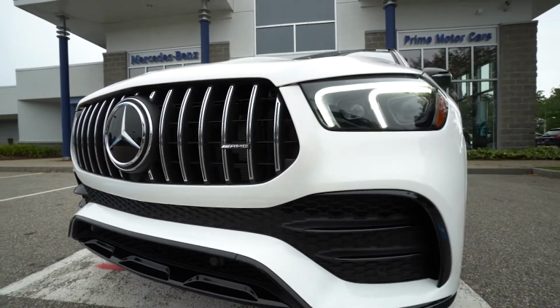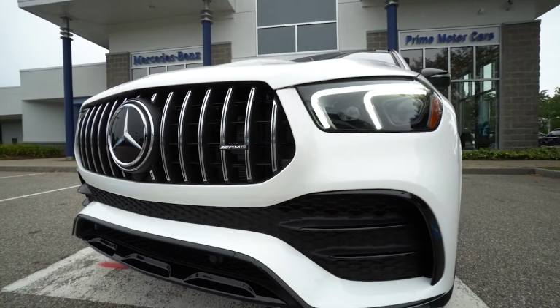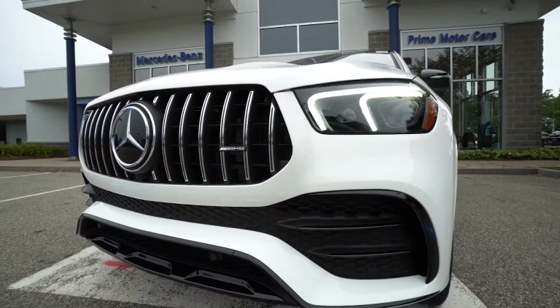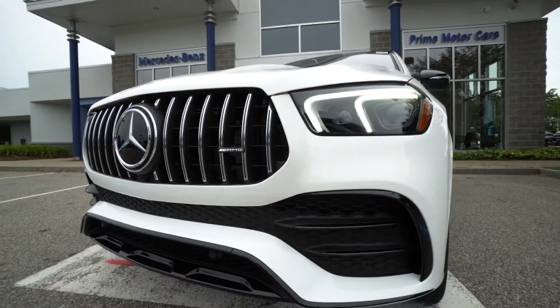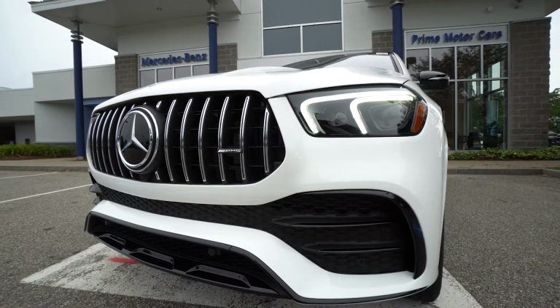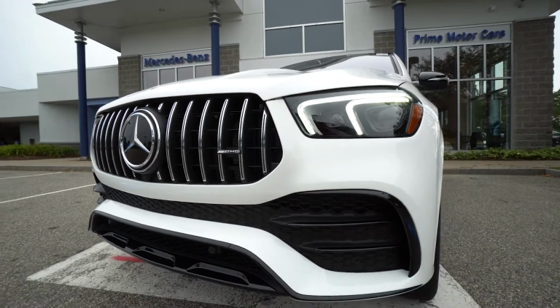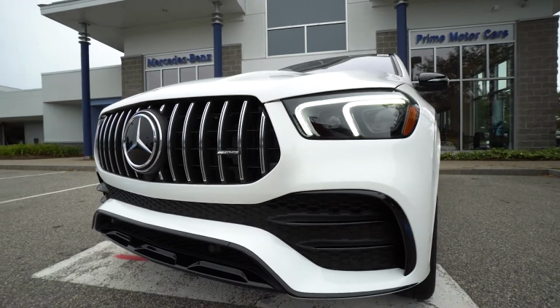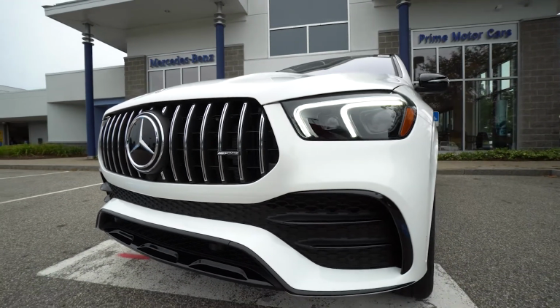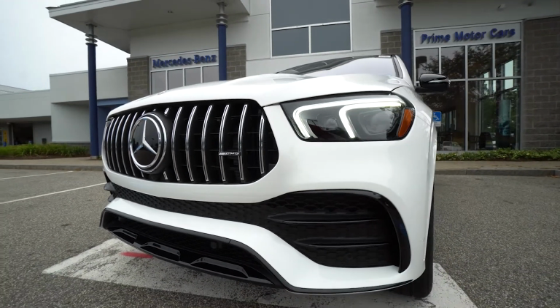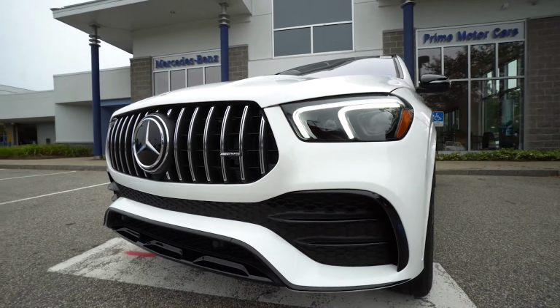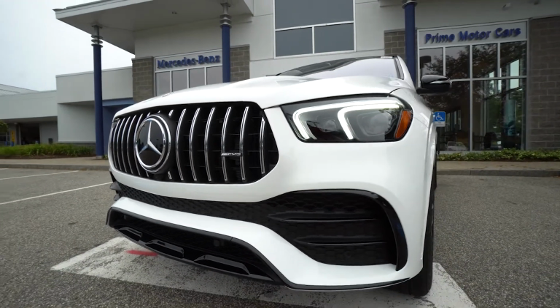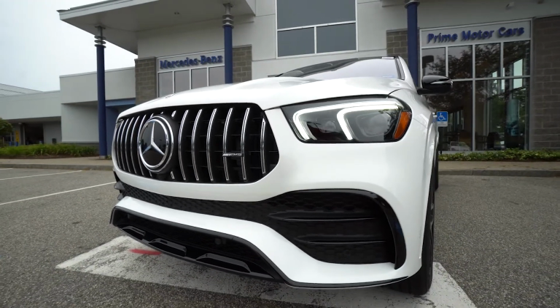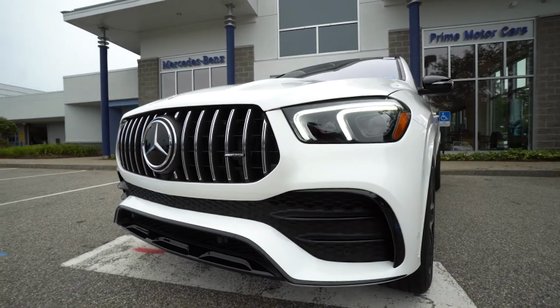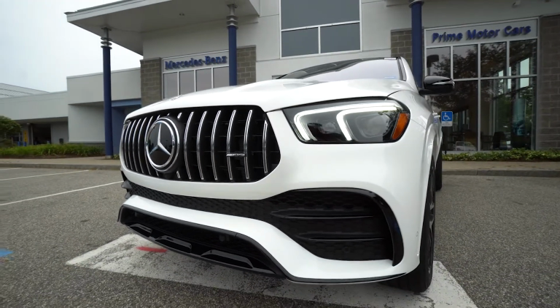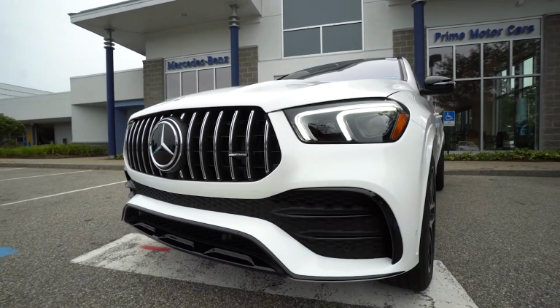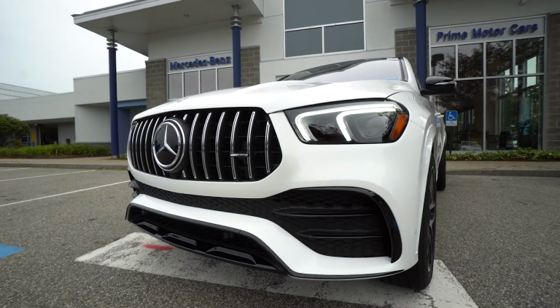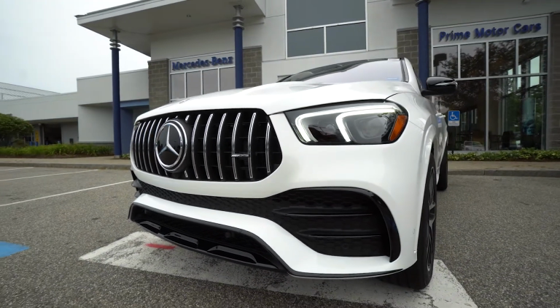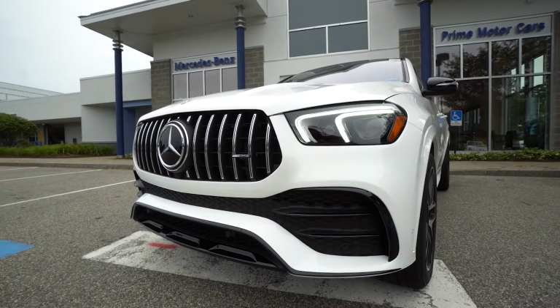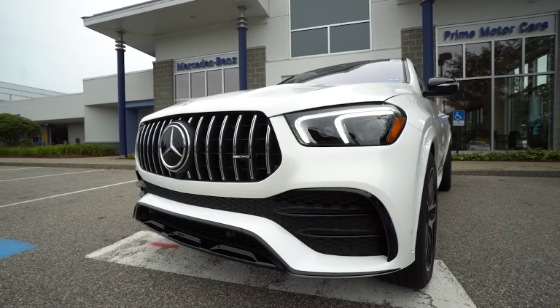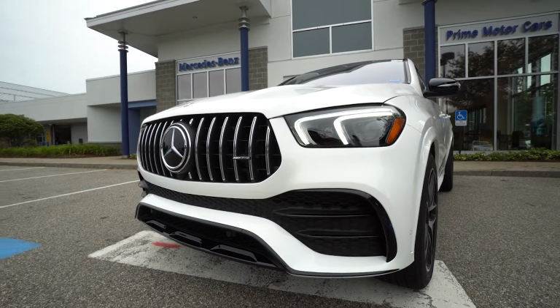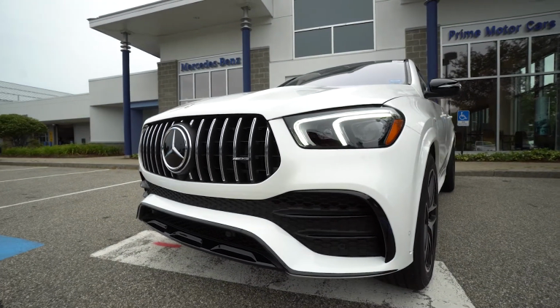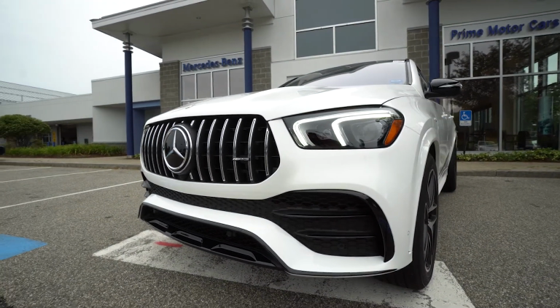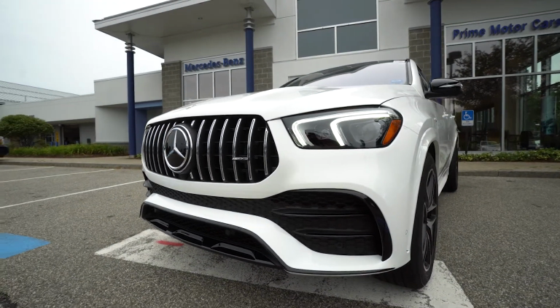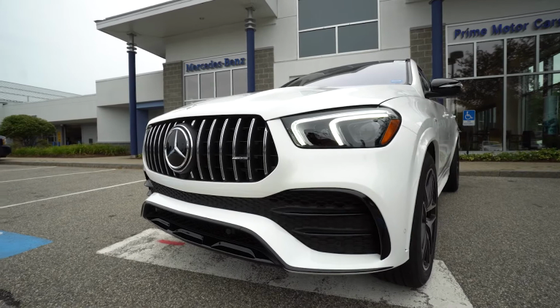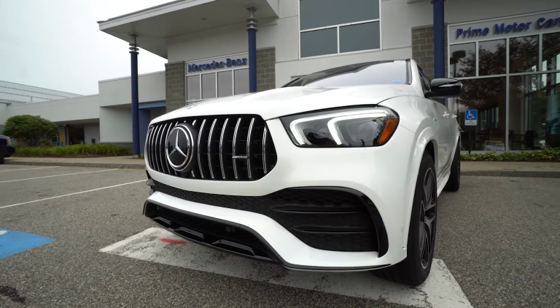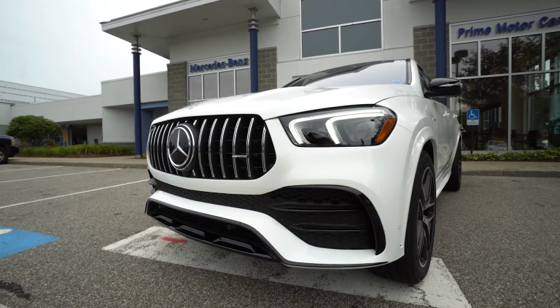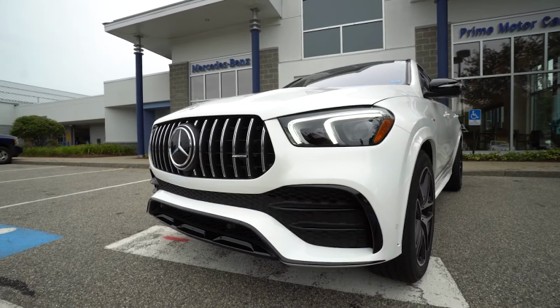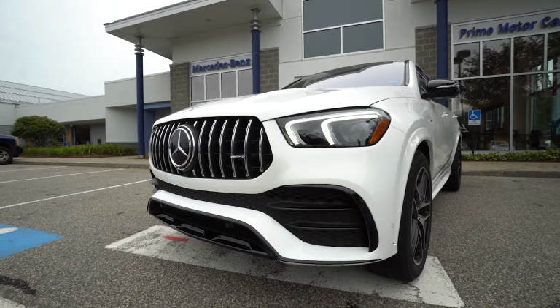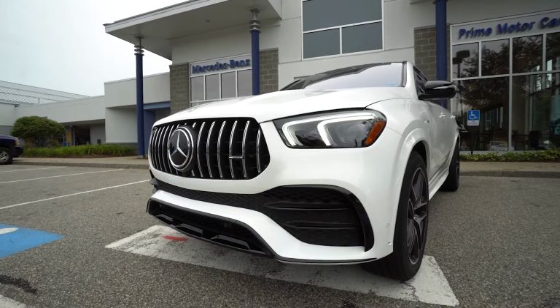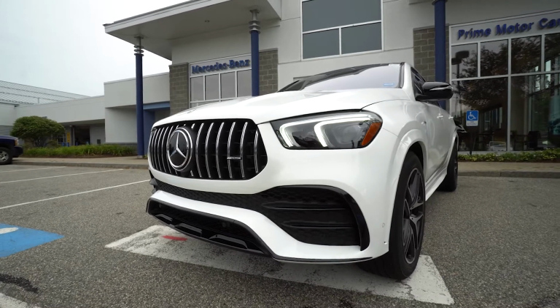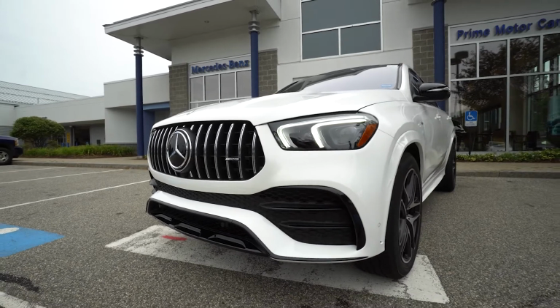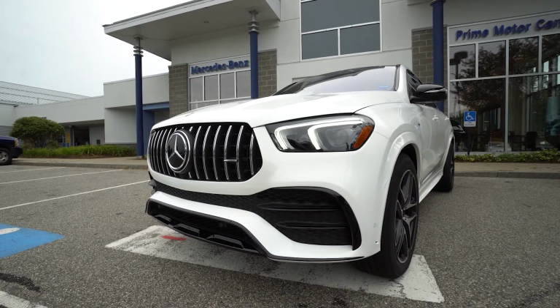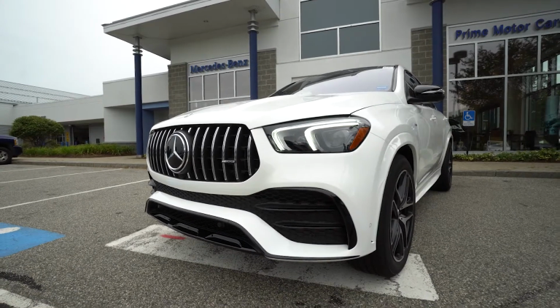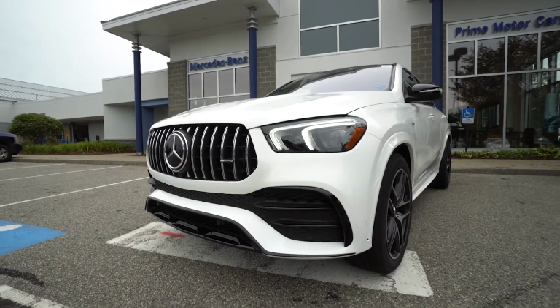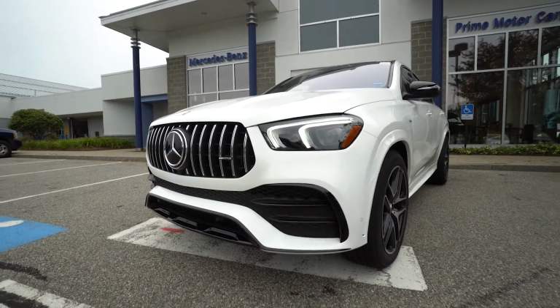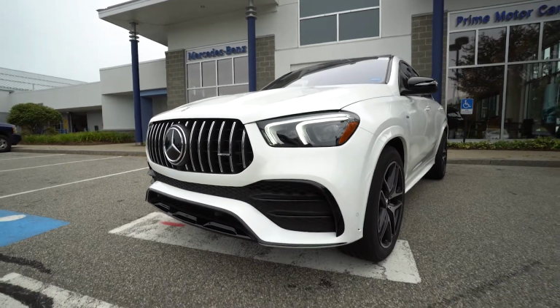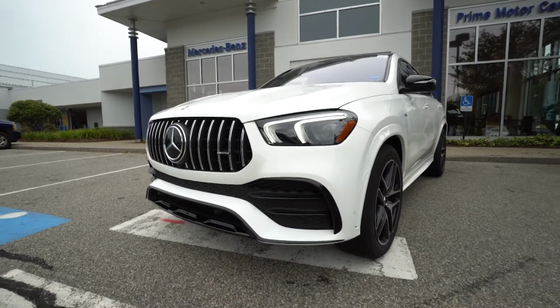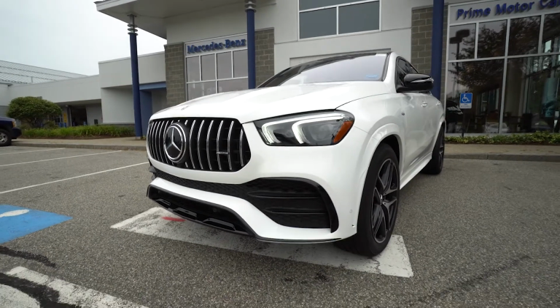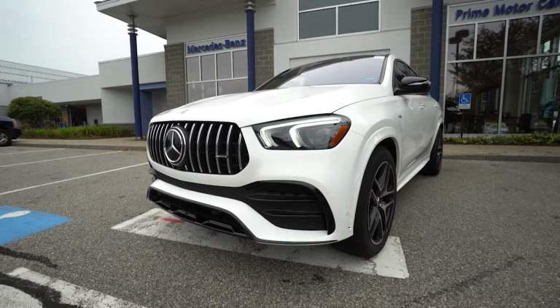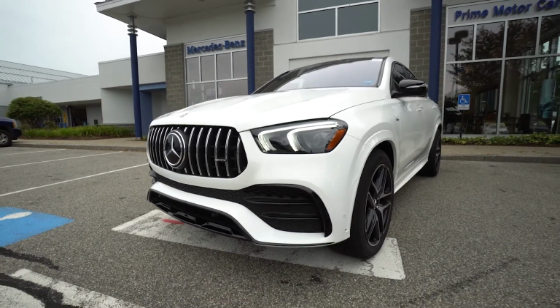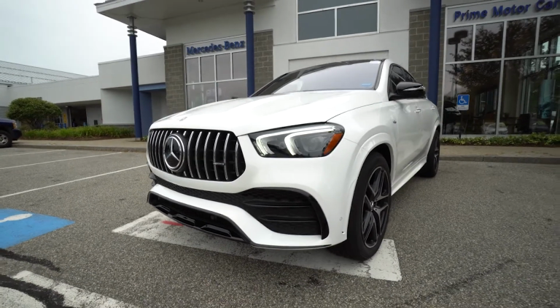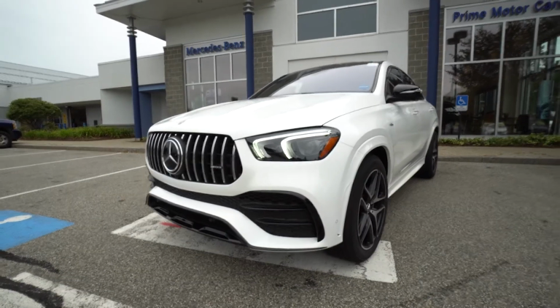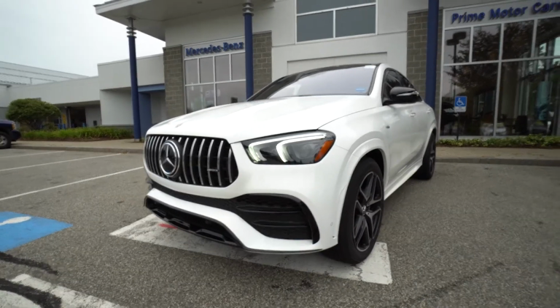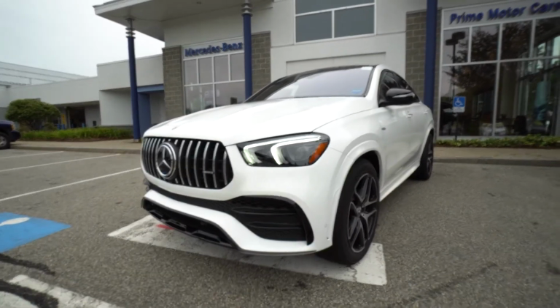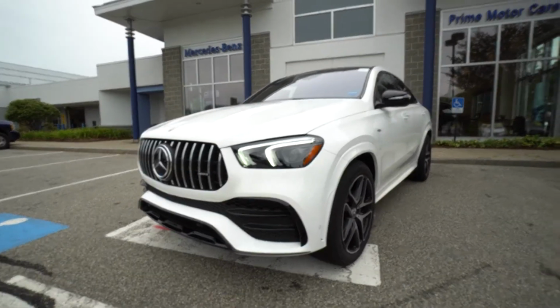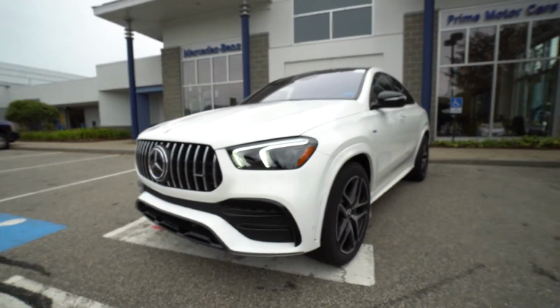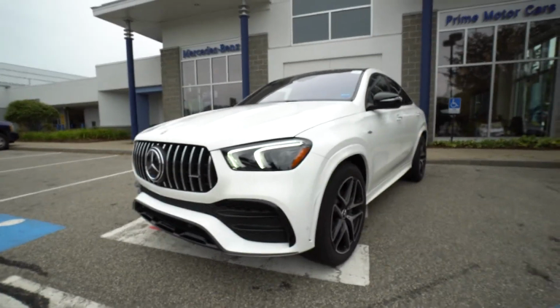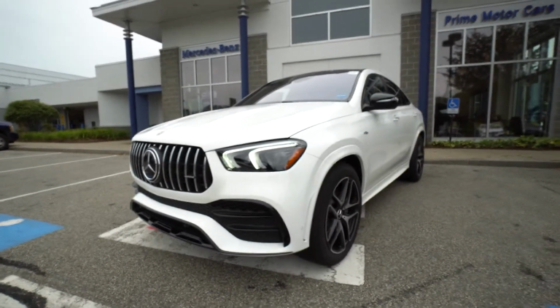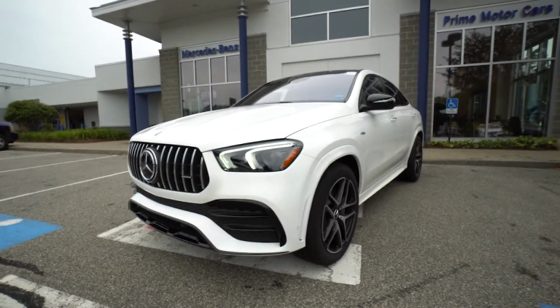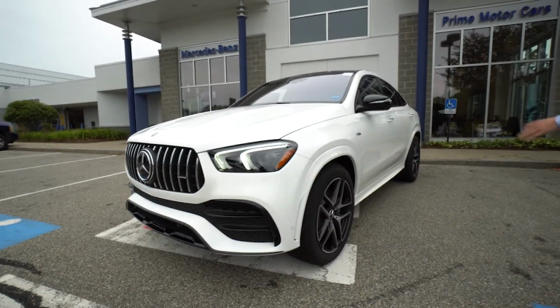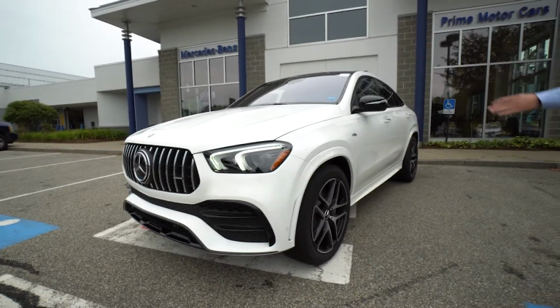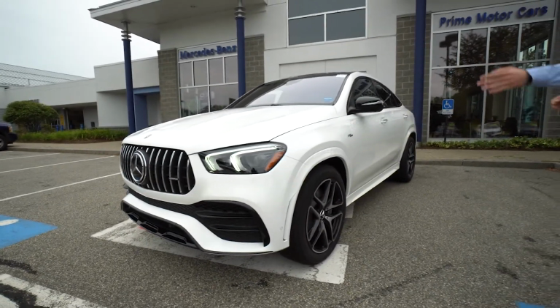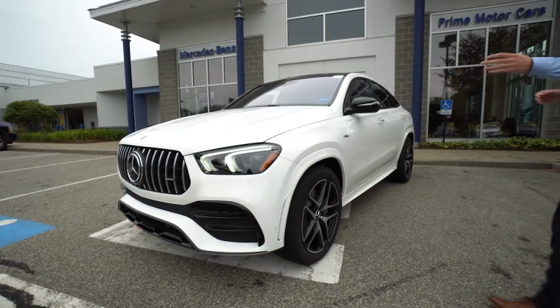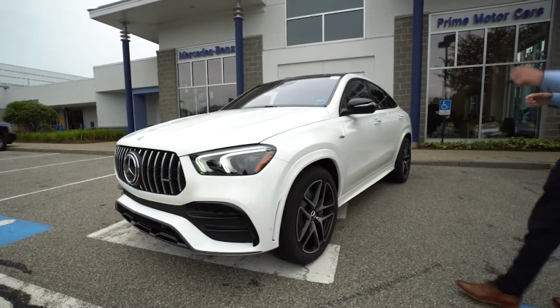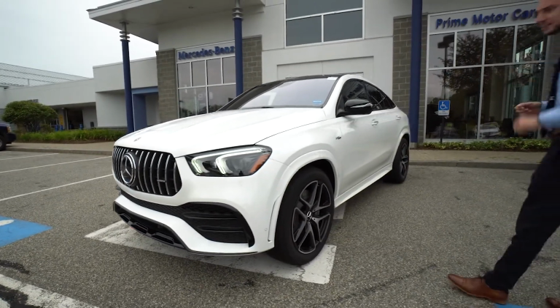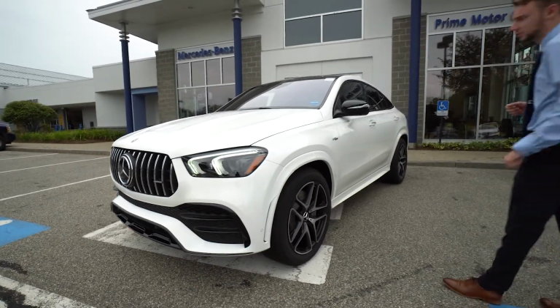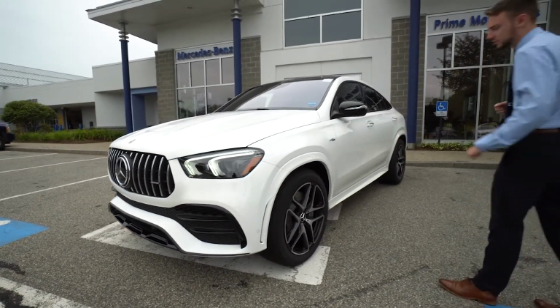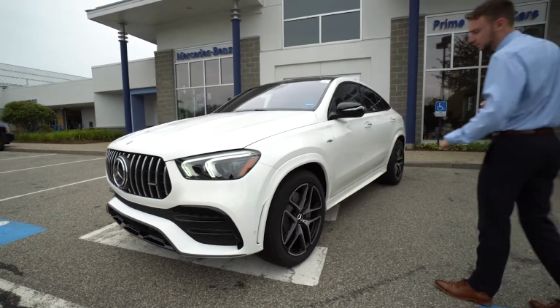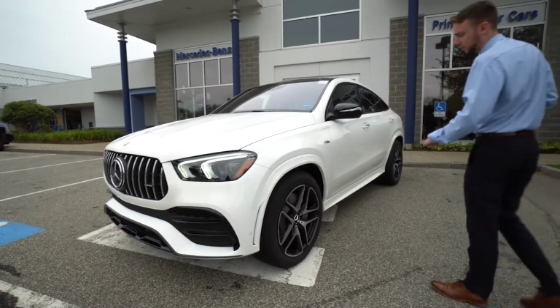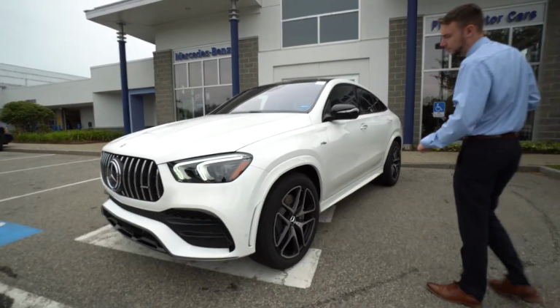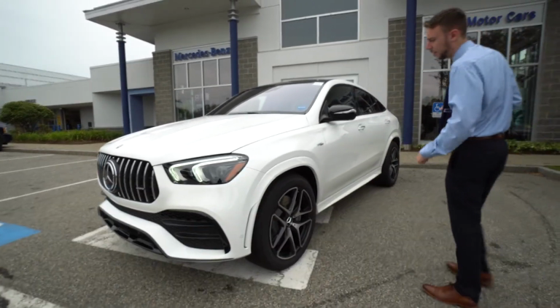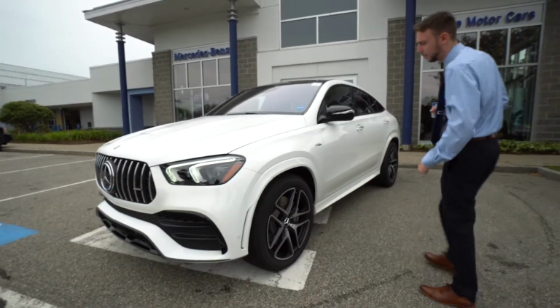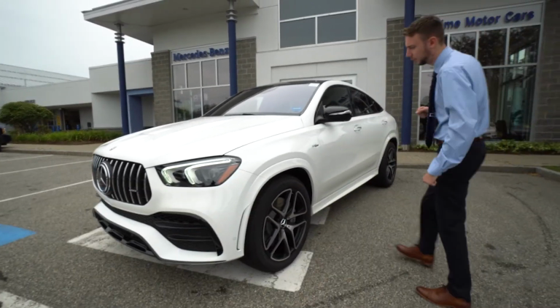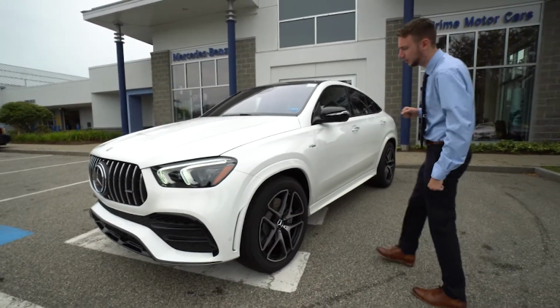Beautiful LED headlights with a nice LED design. Daytime running lights are currently on. Parking sensors in the front bumper.